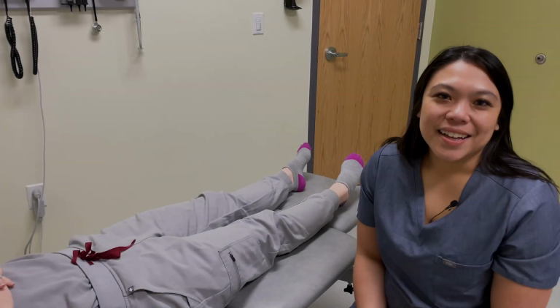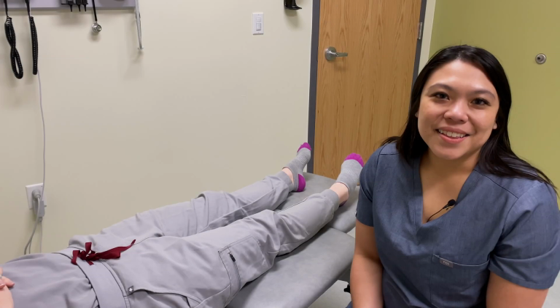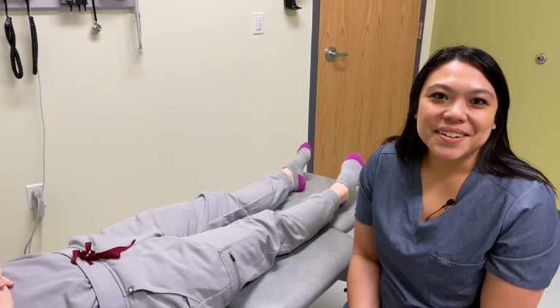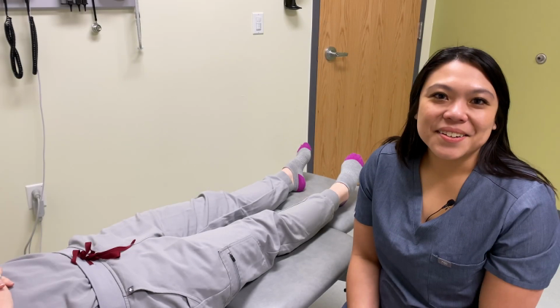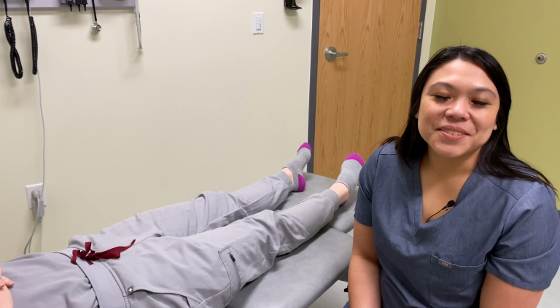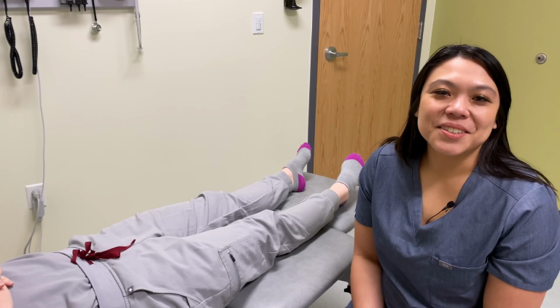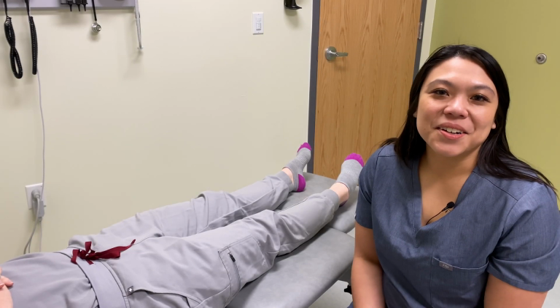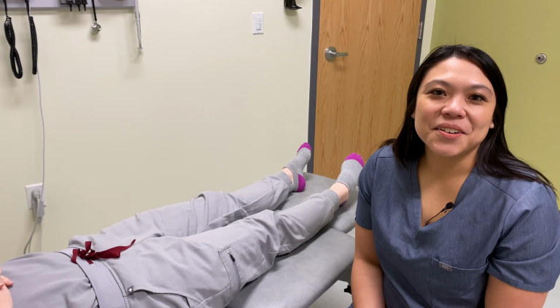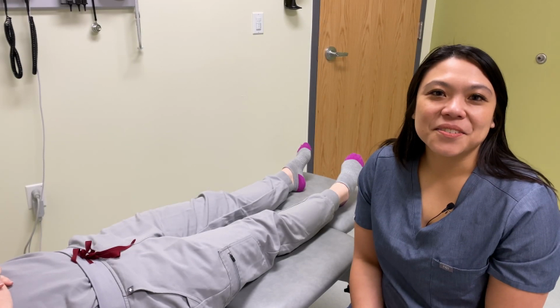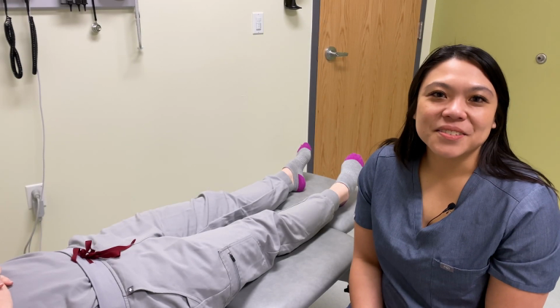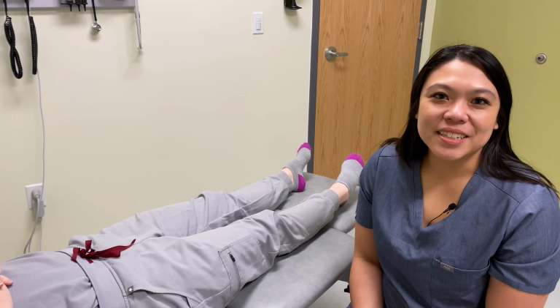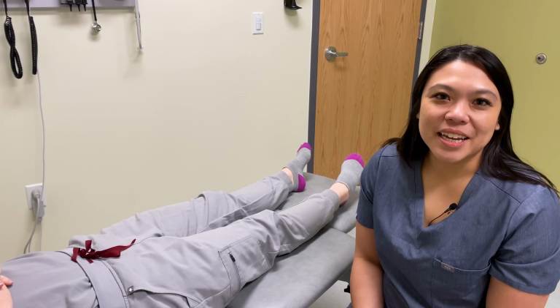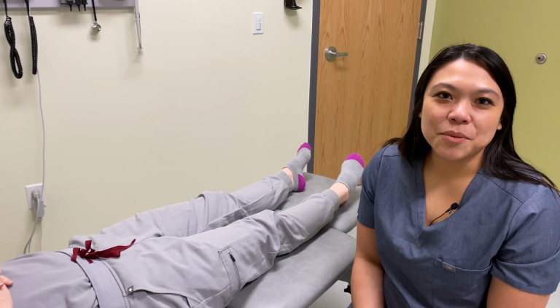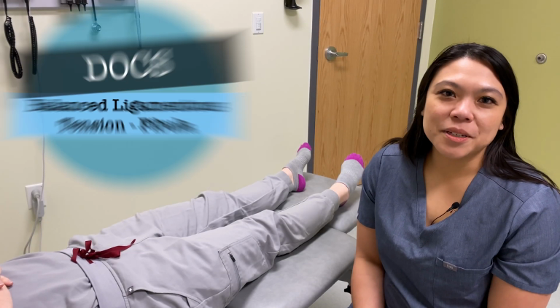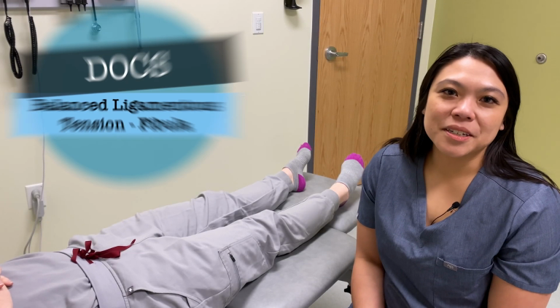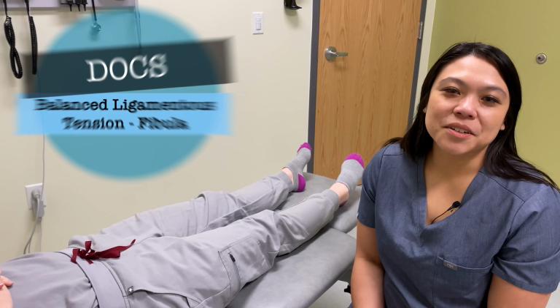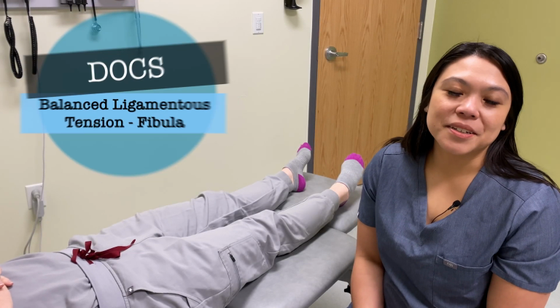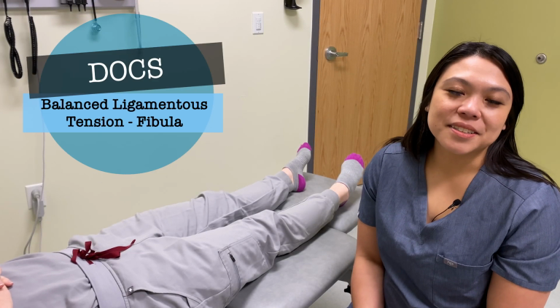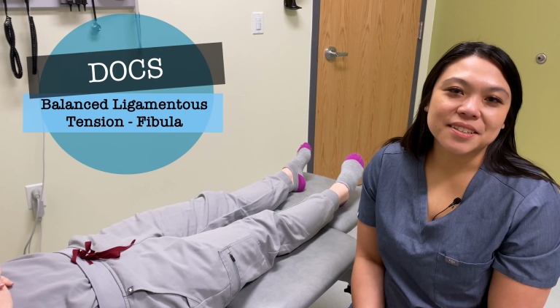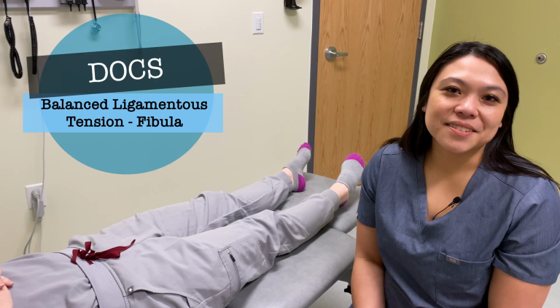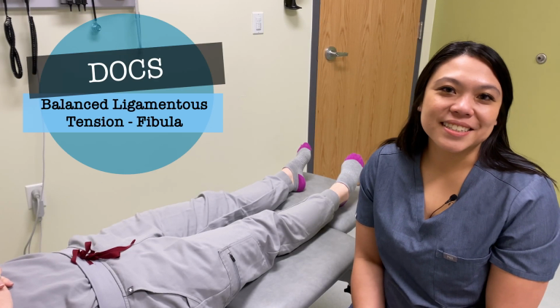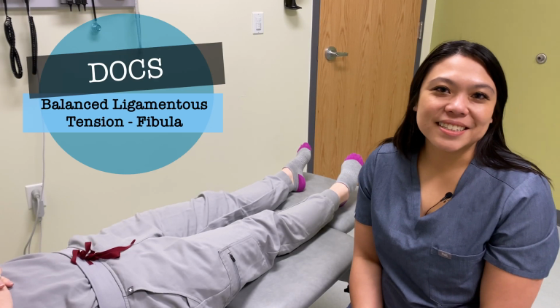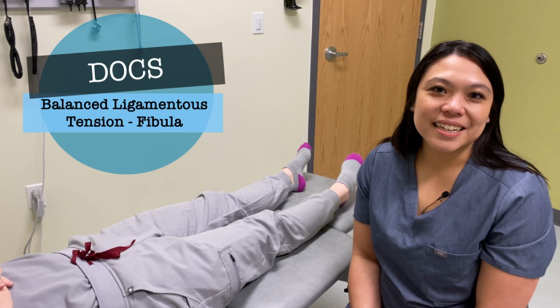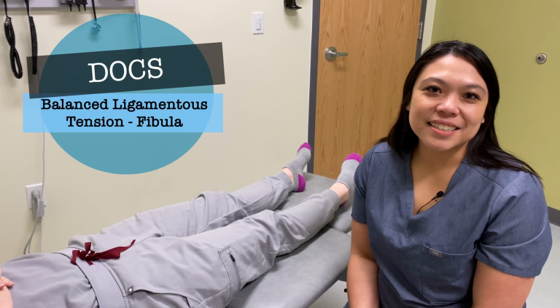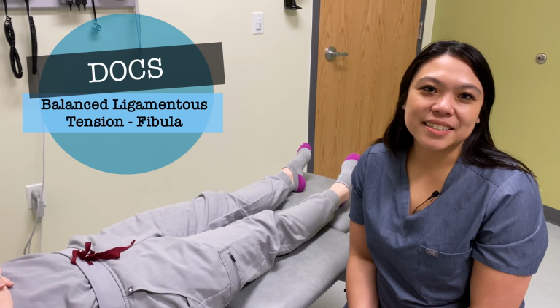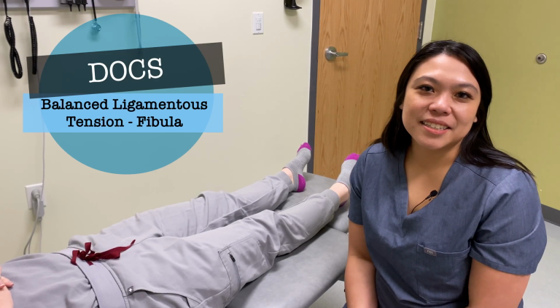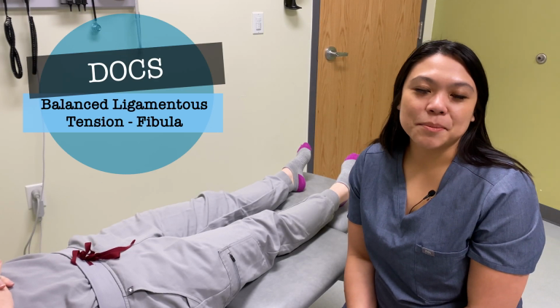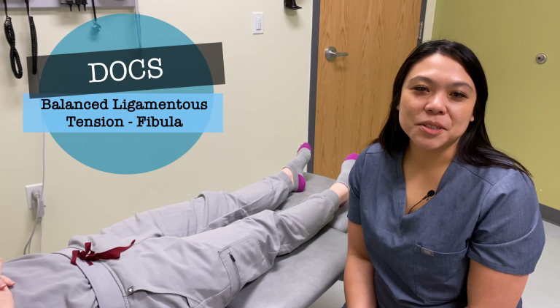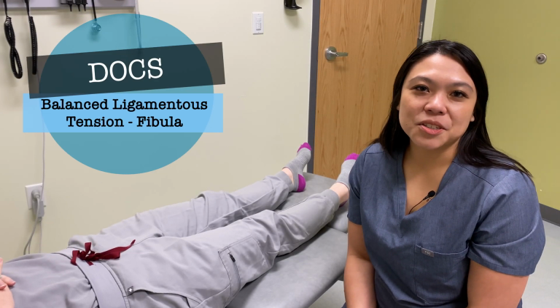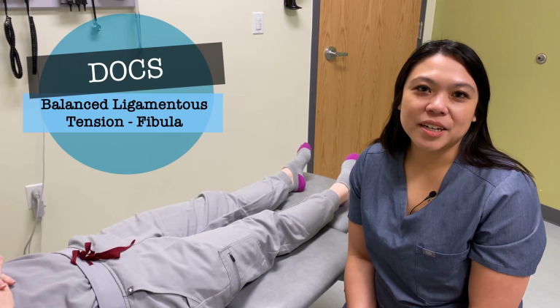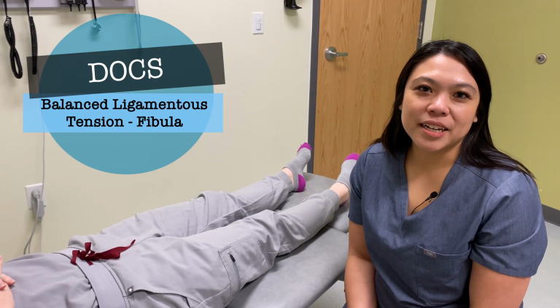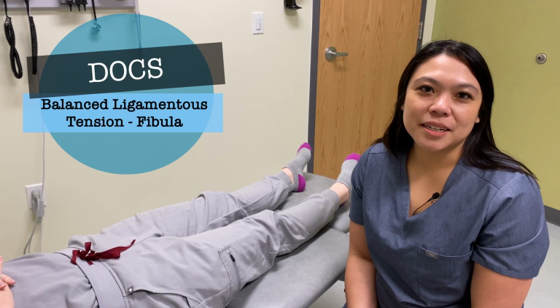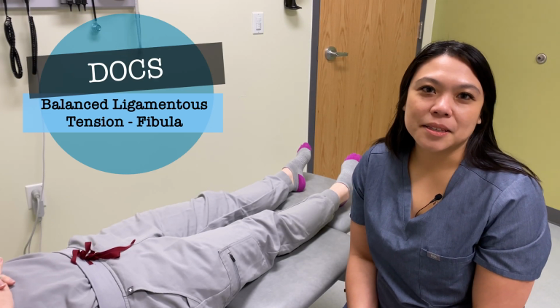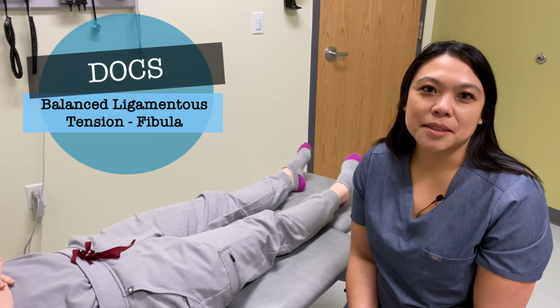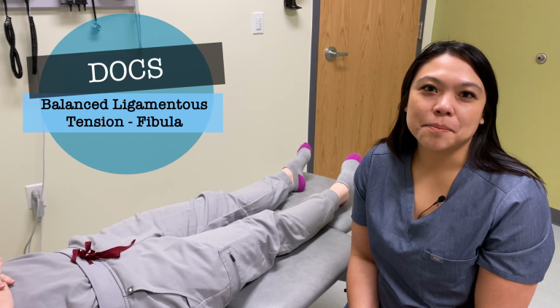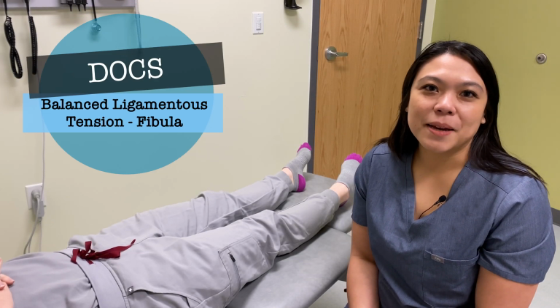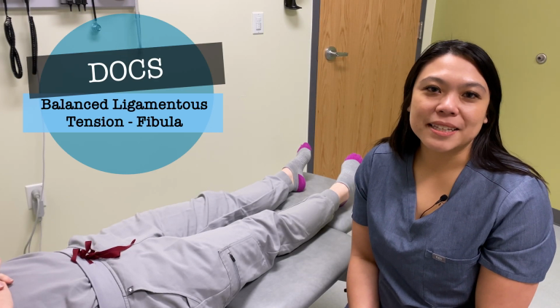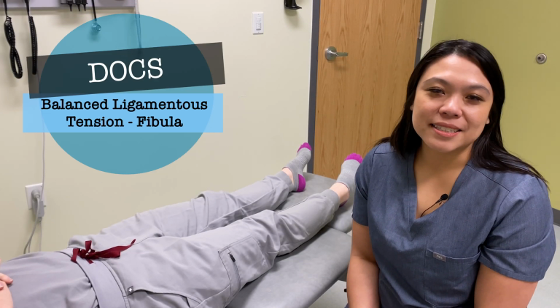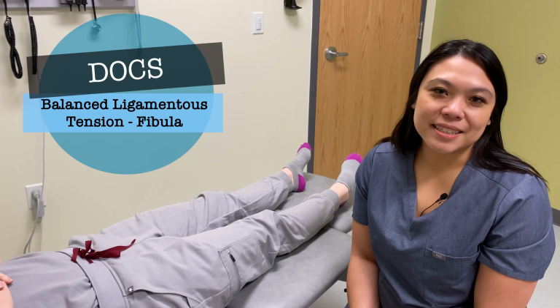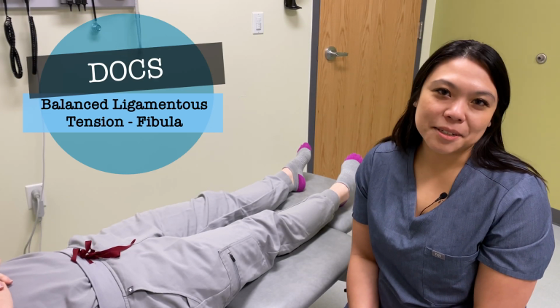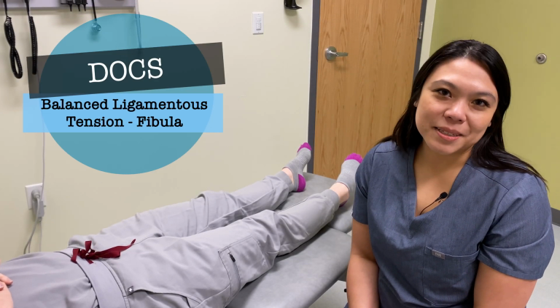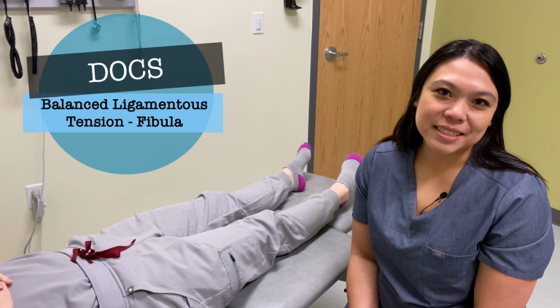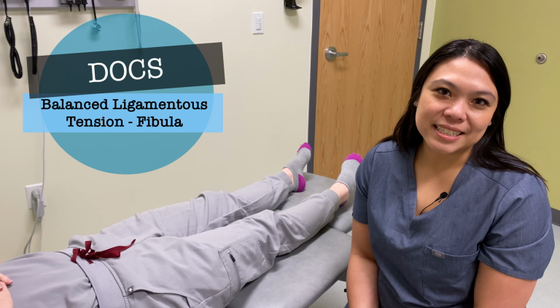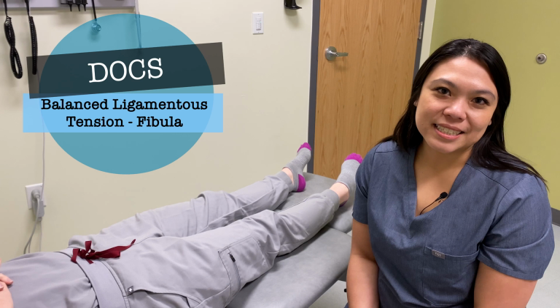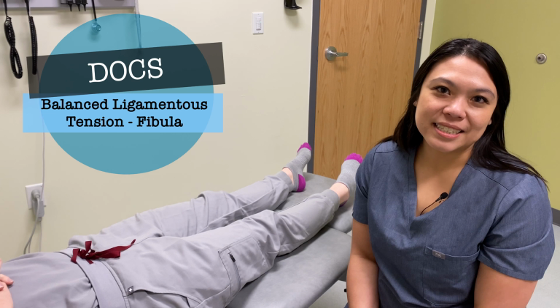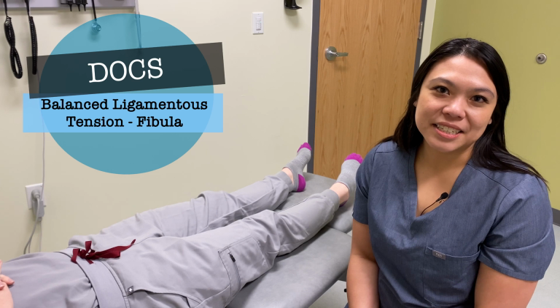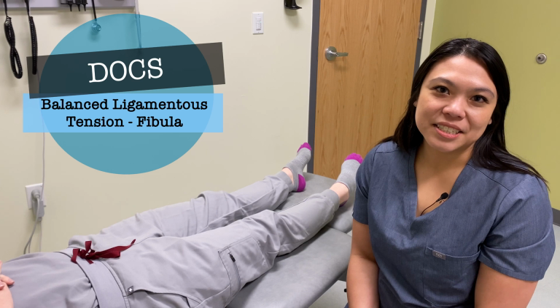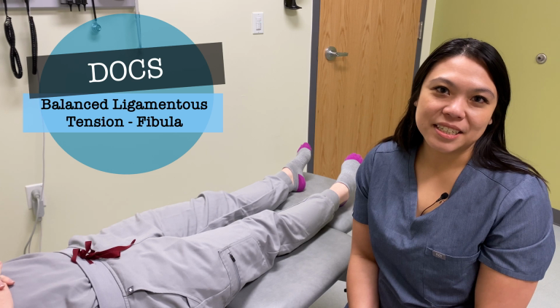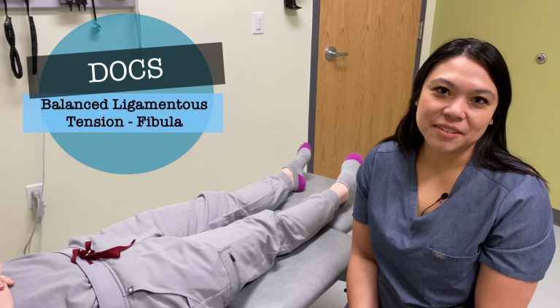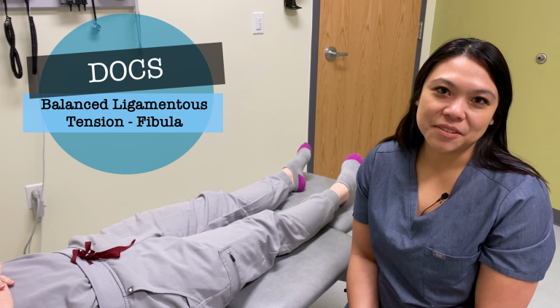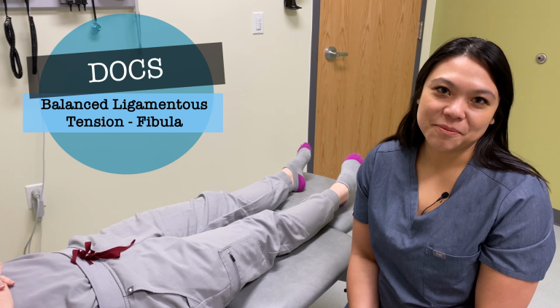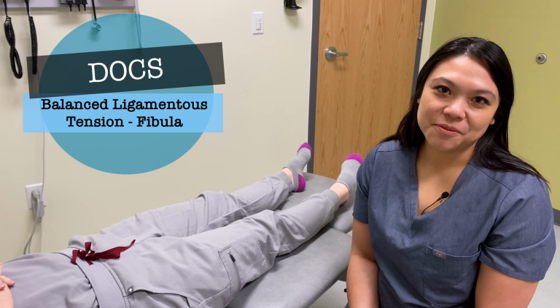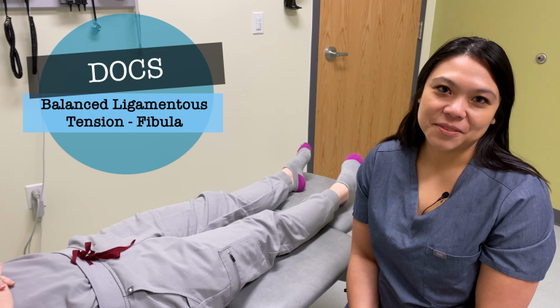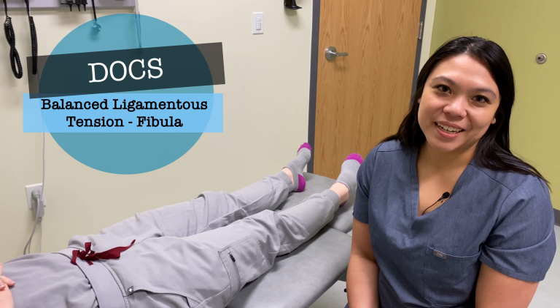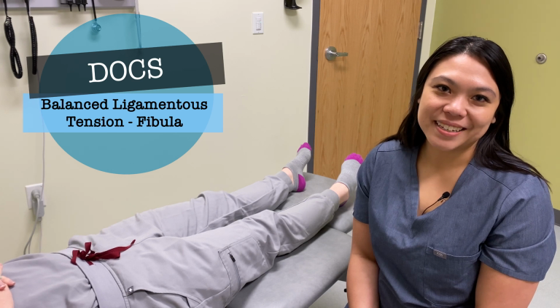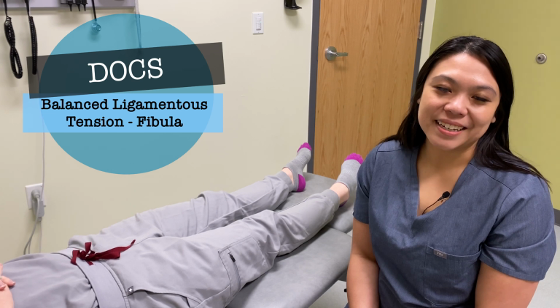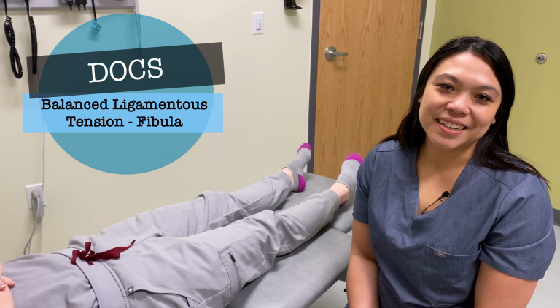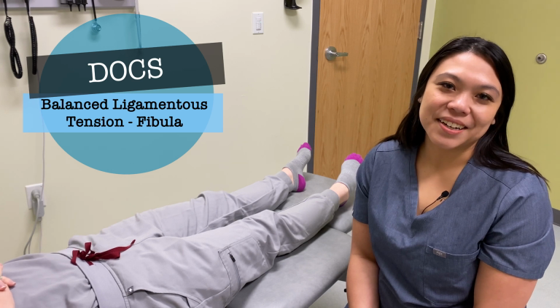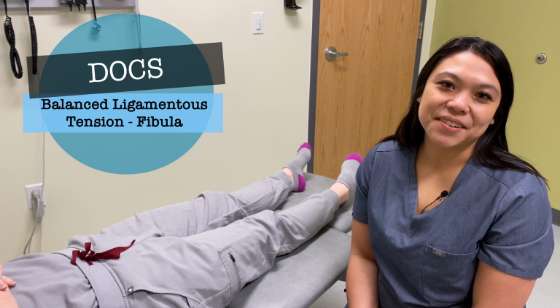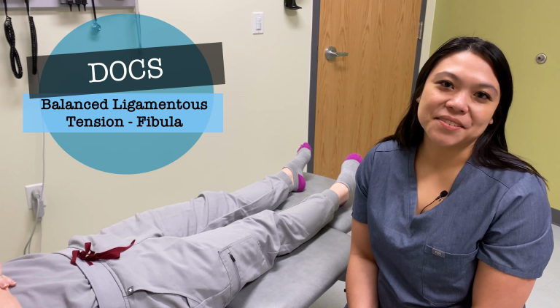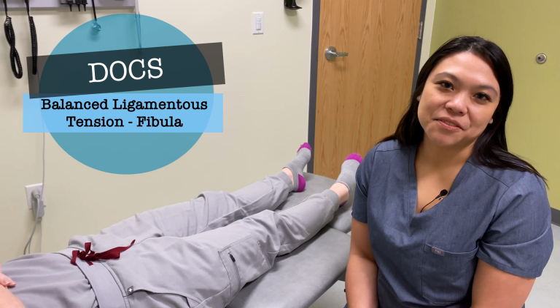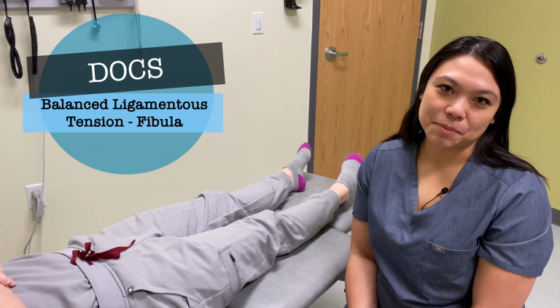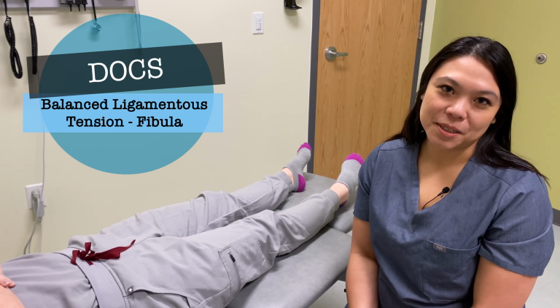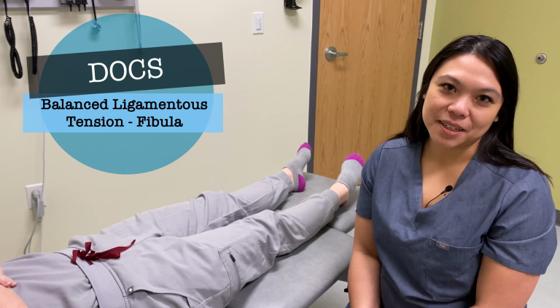Hello, so today we are going to discuss and demonstrate the balanced ligamentous tension technique of the fibula.